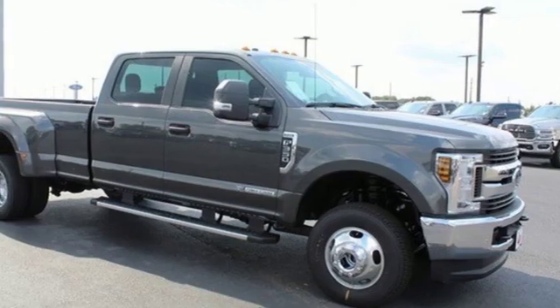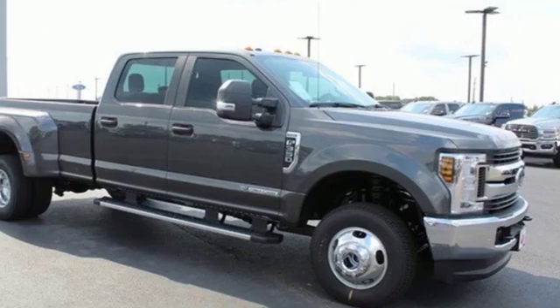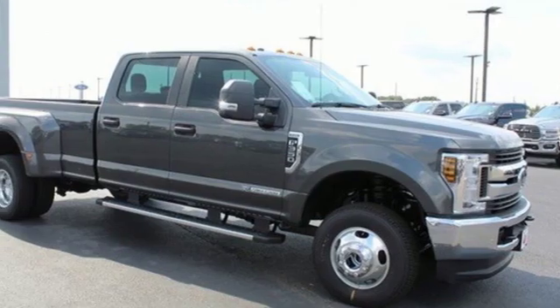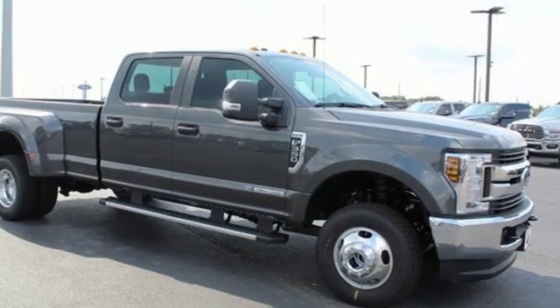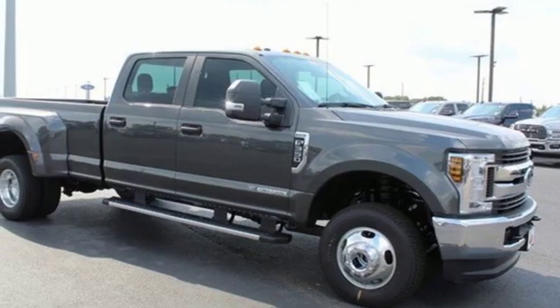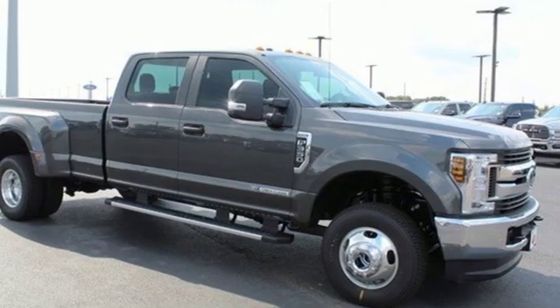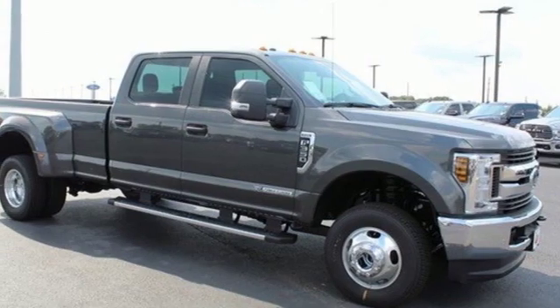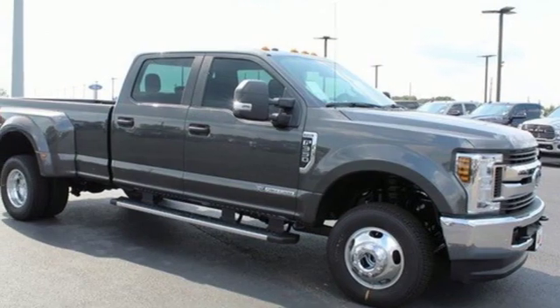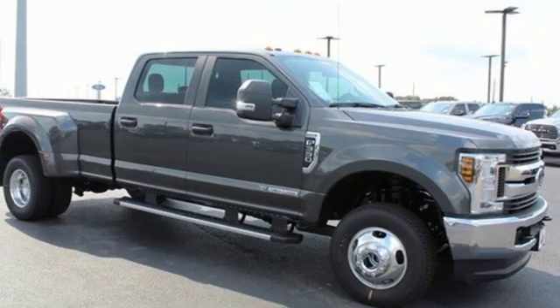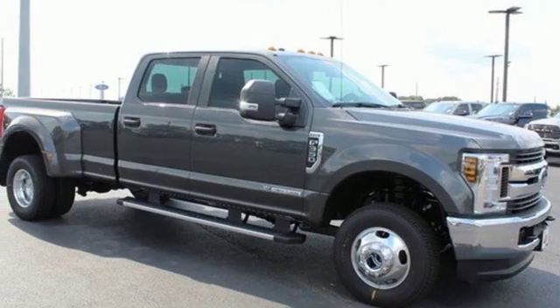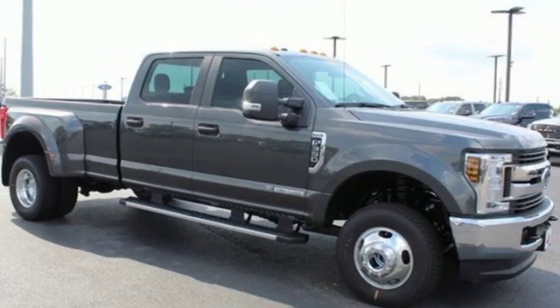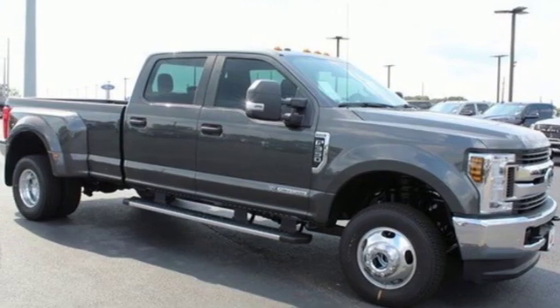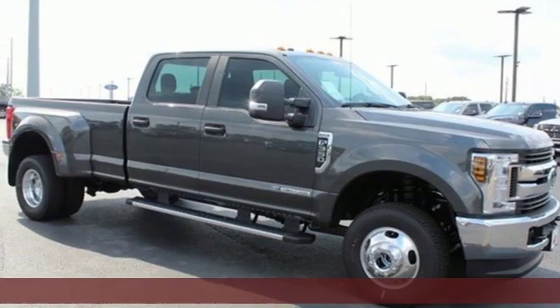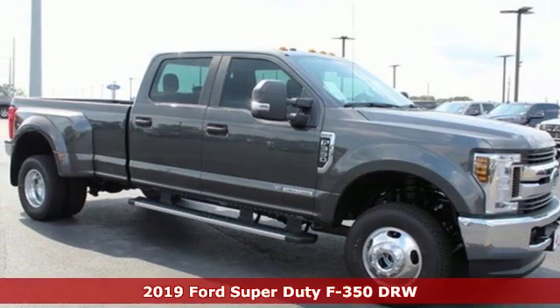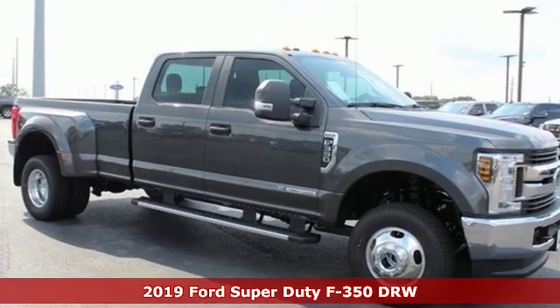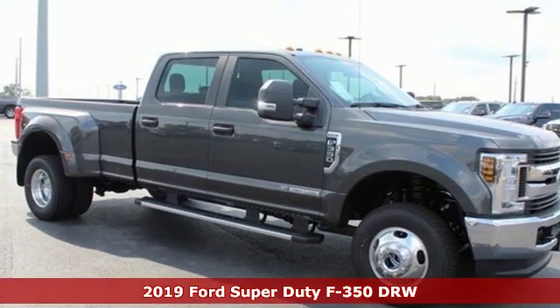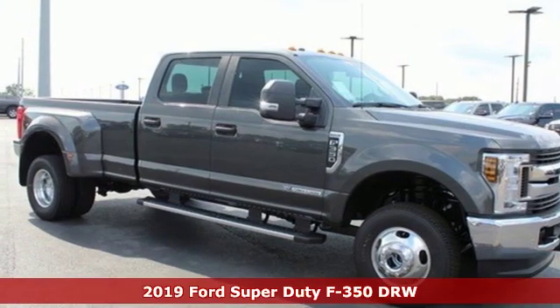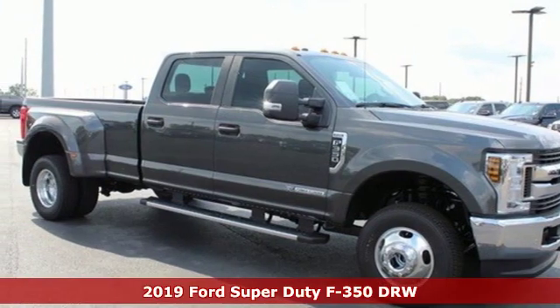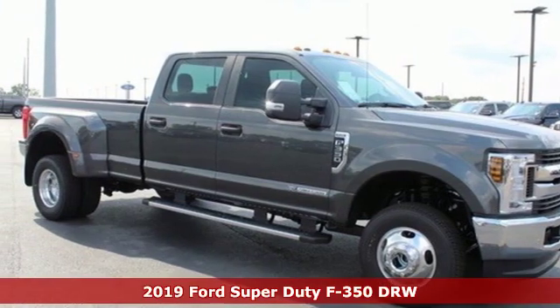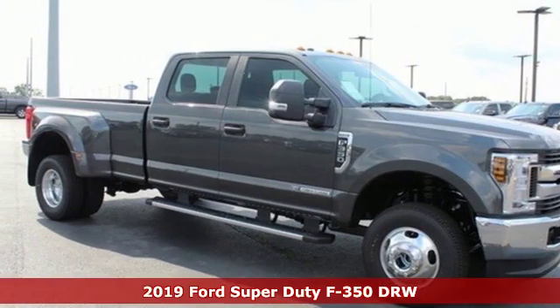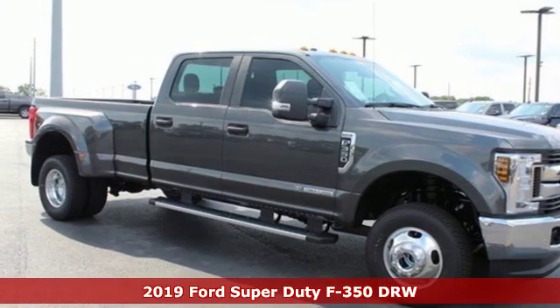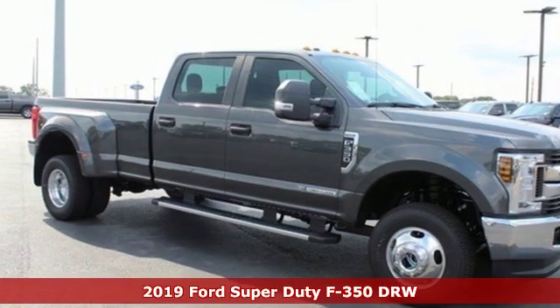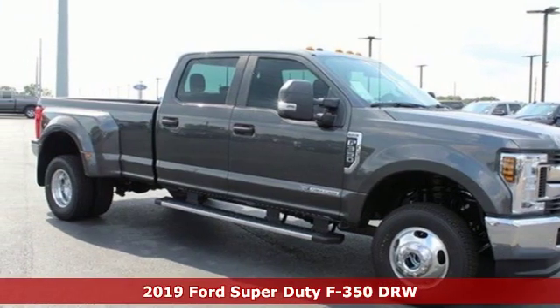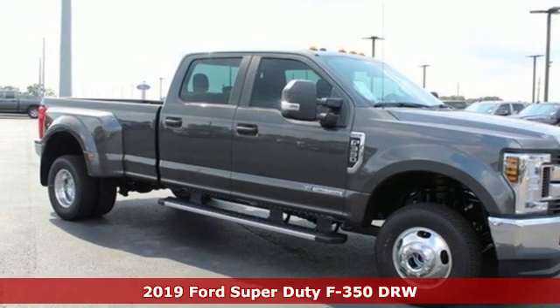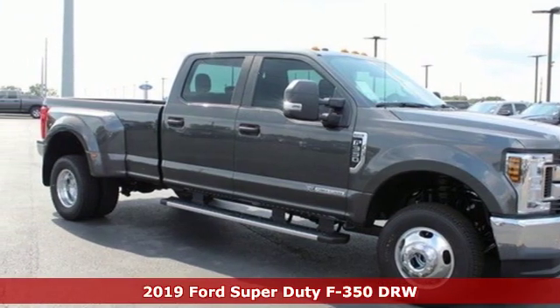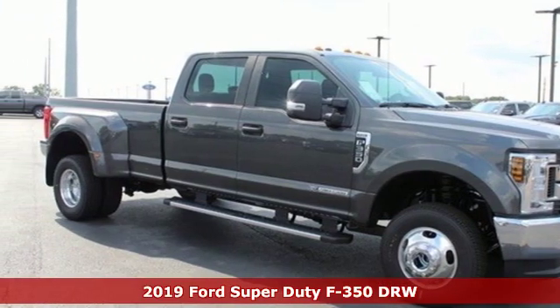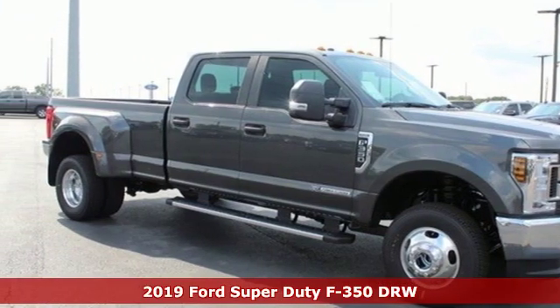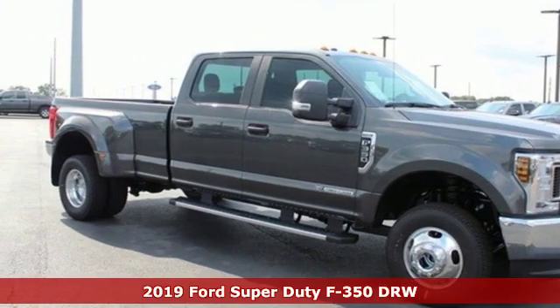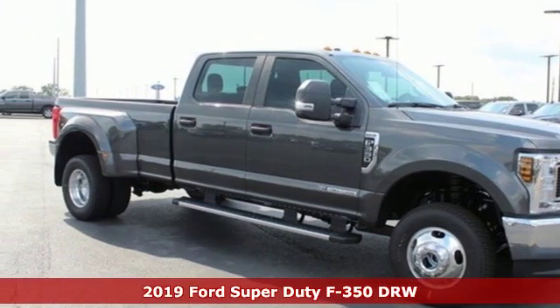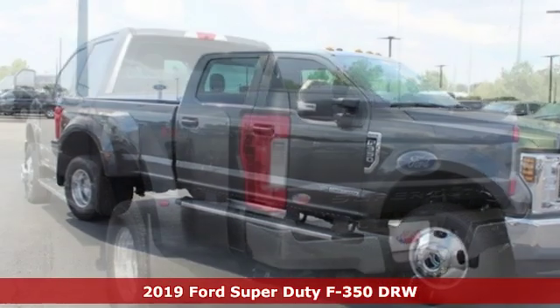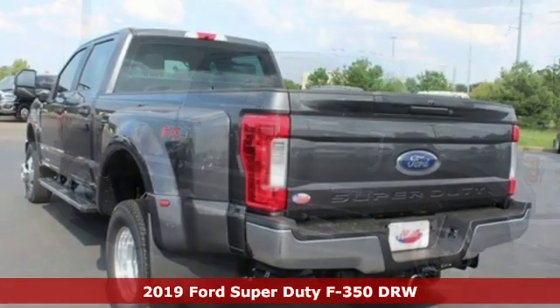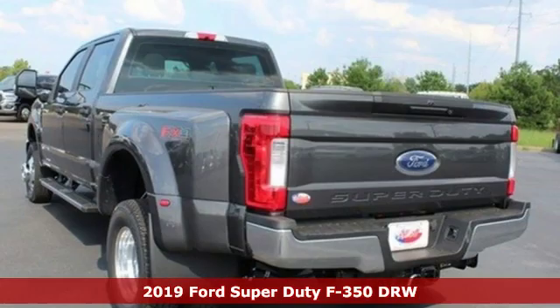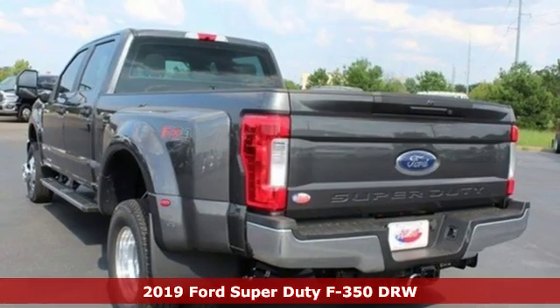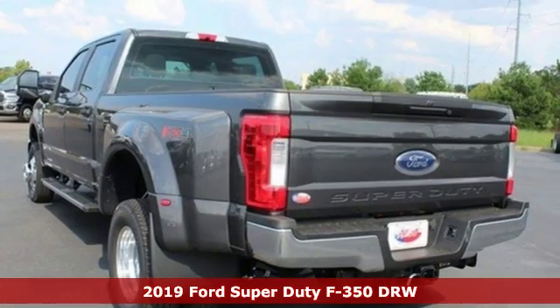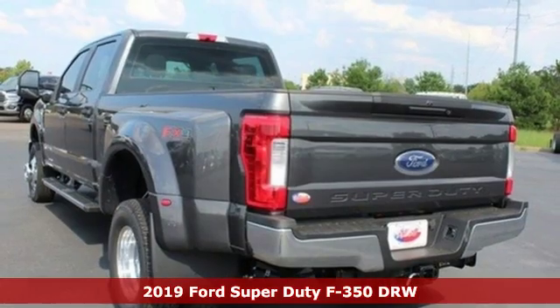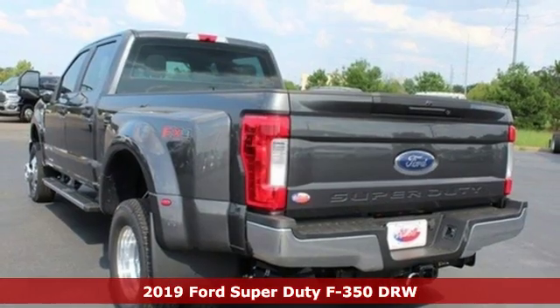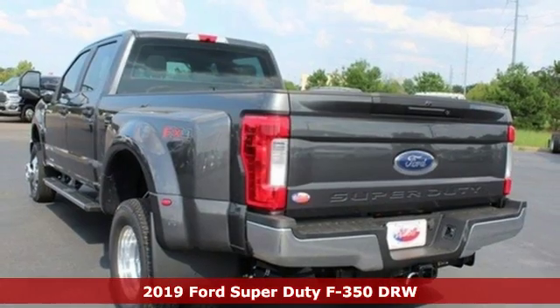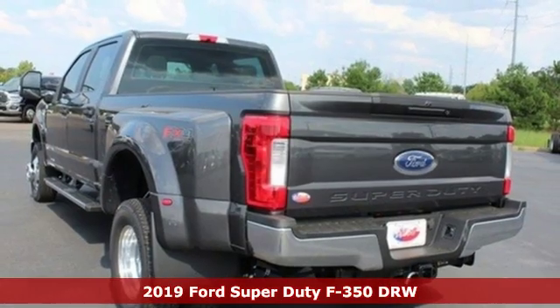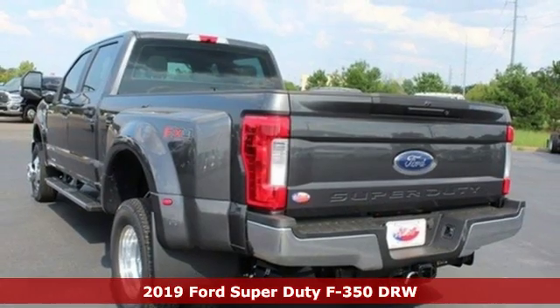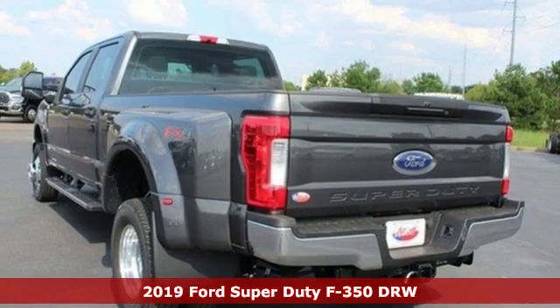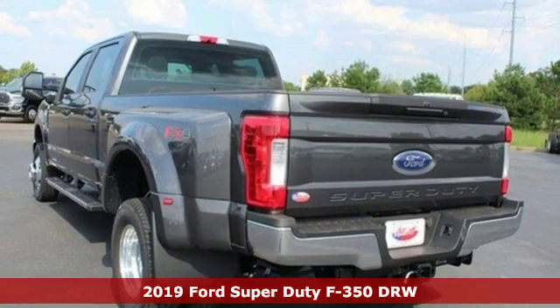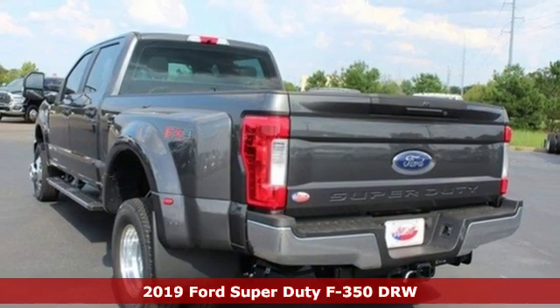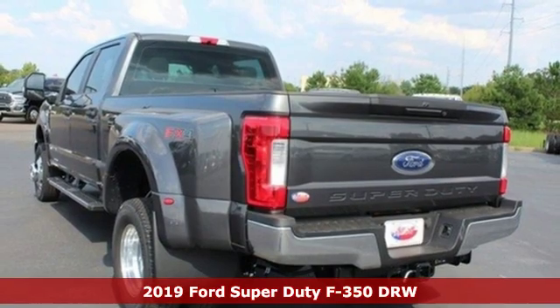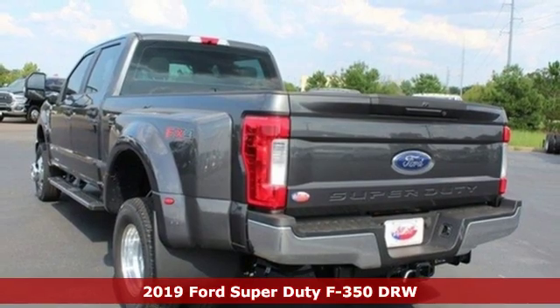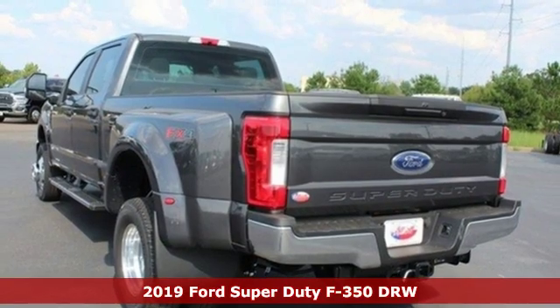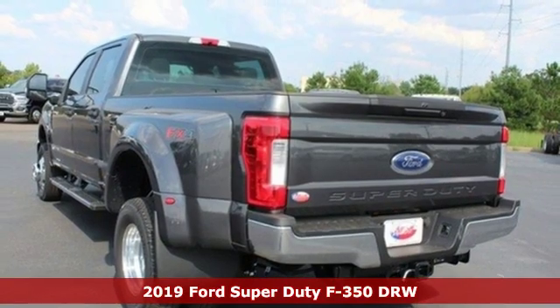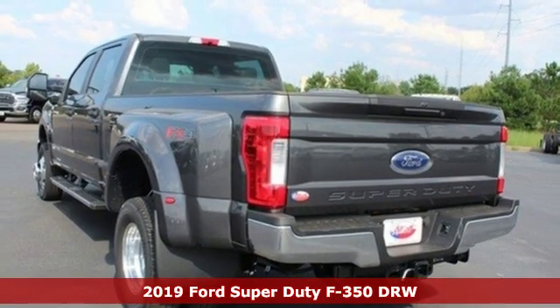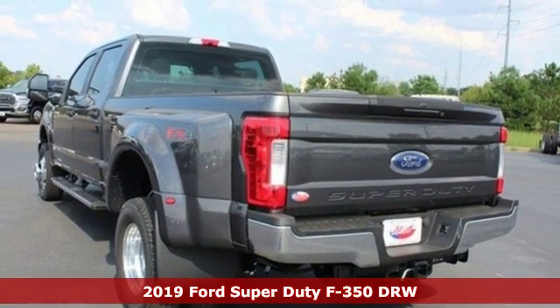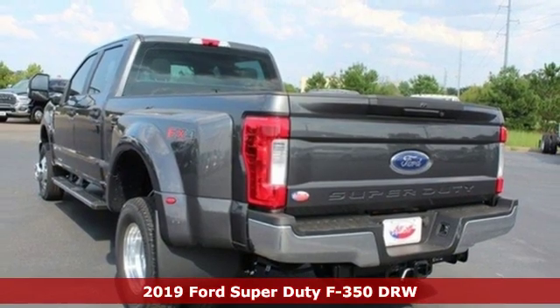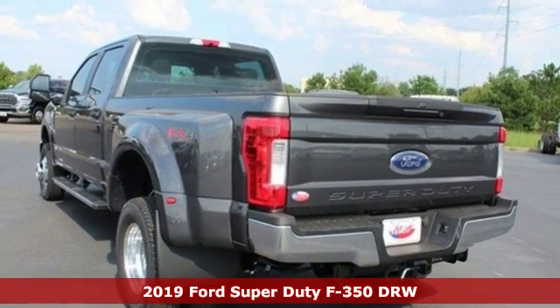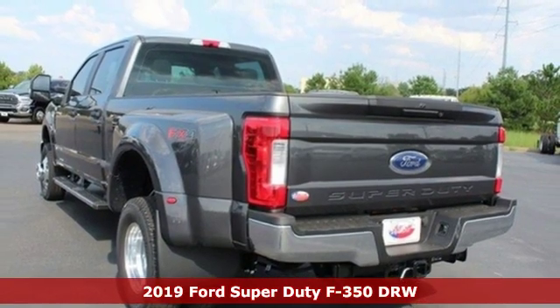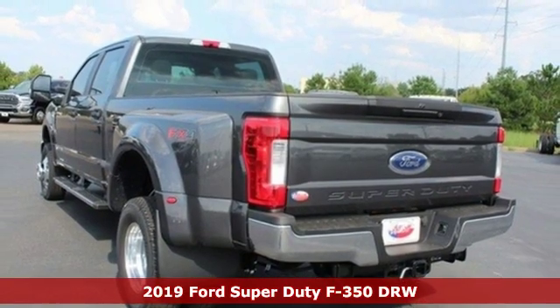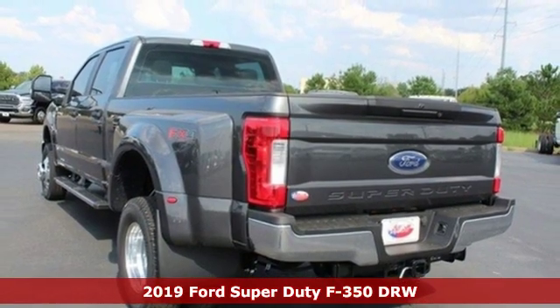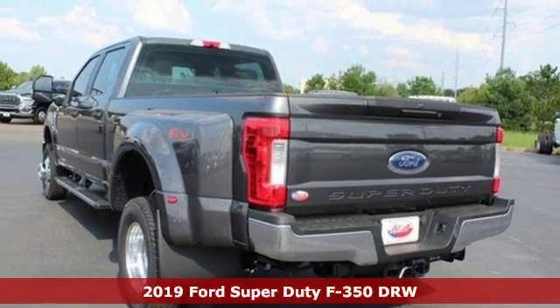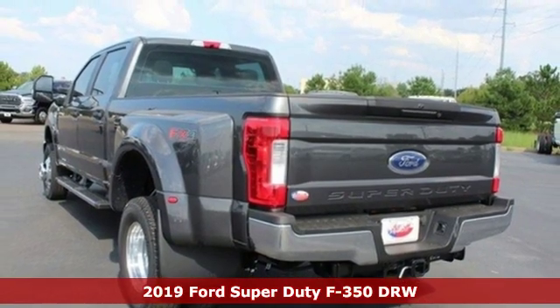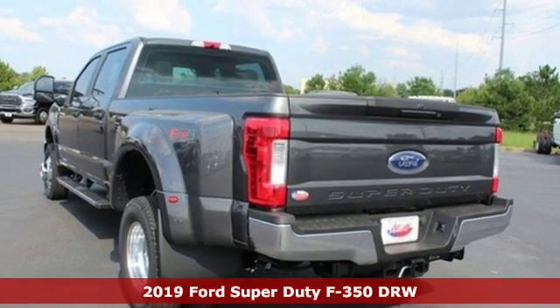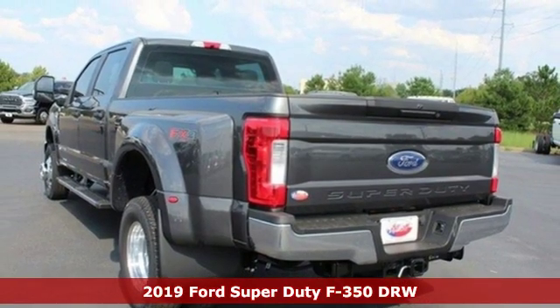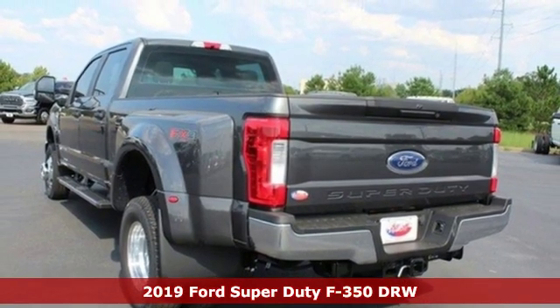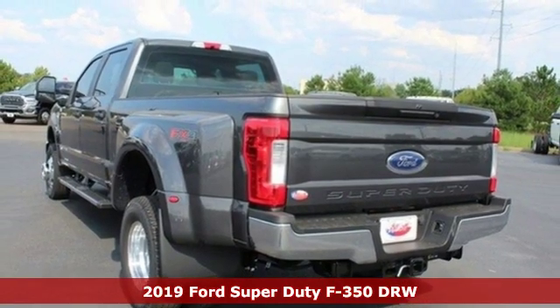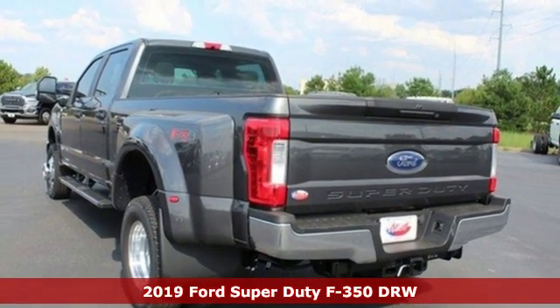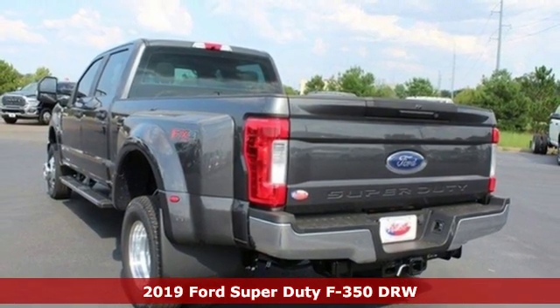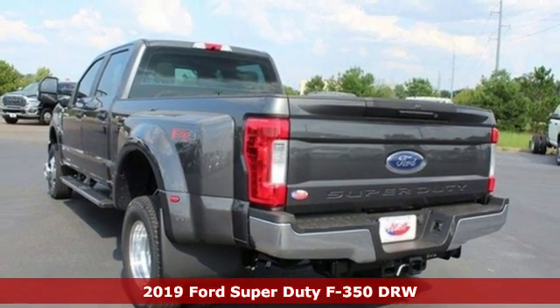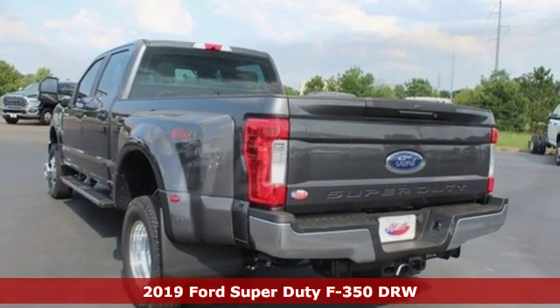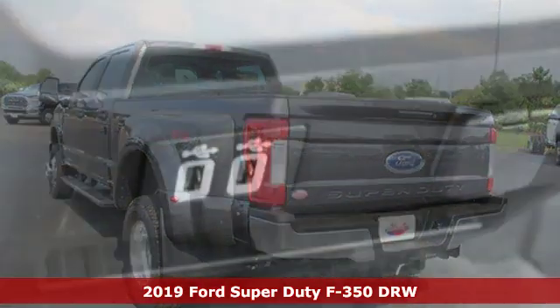It's a new 2019 Ford Super Duty F-350 double rear wheel. Ford is America's best-selling vehicle brand.